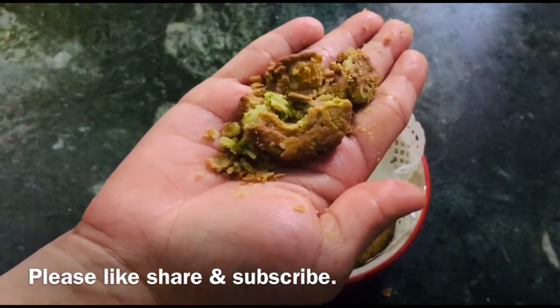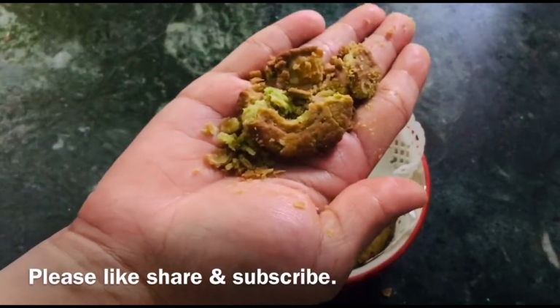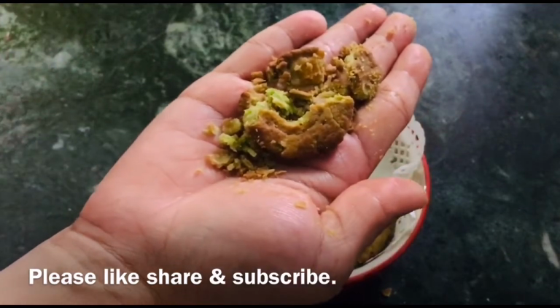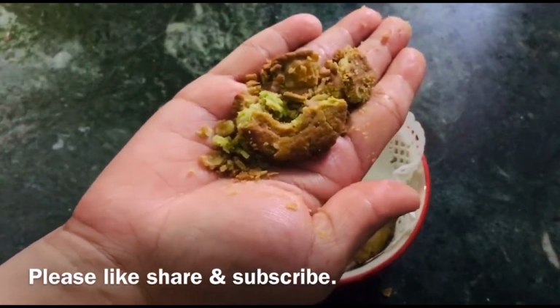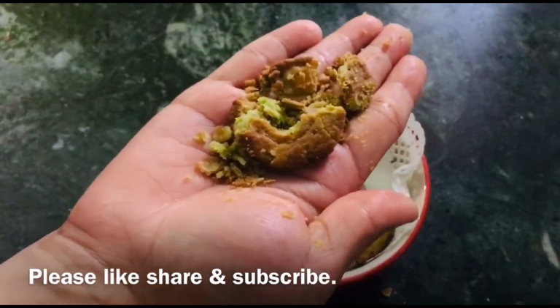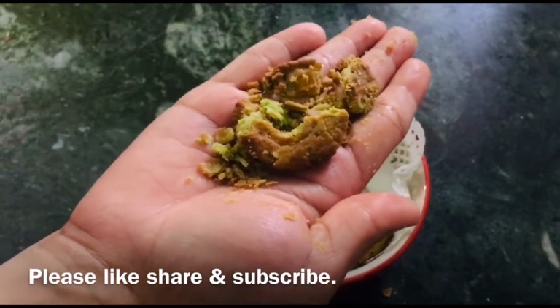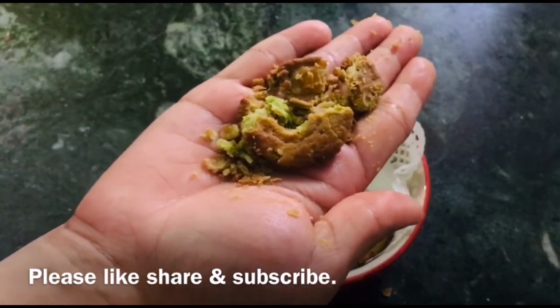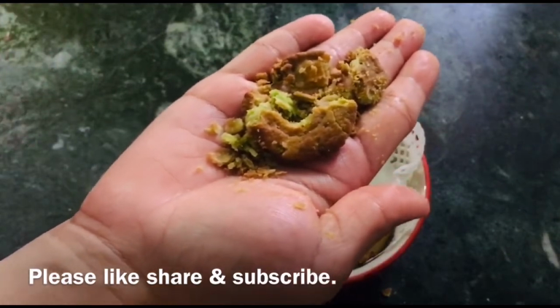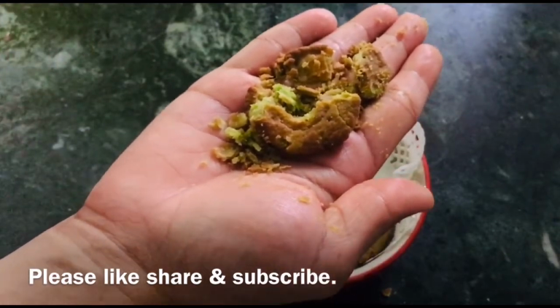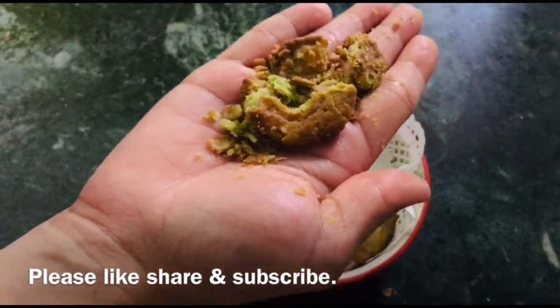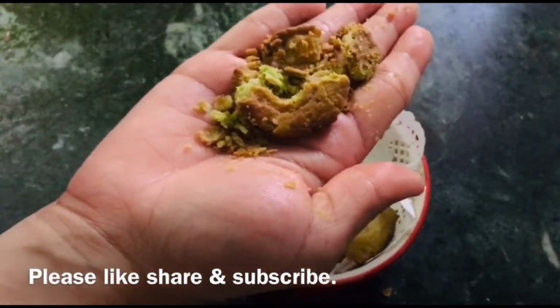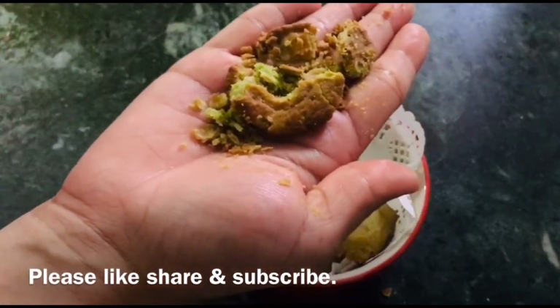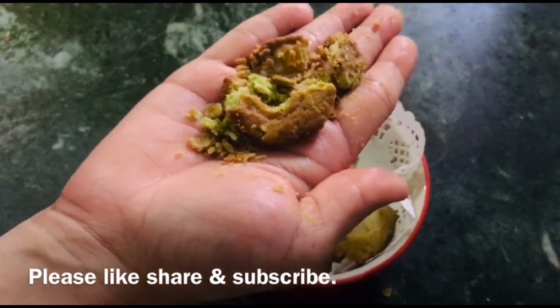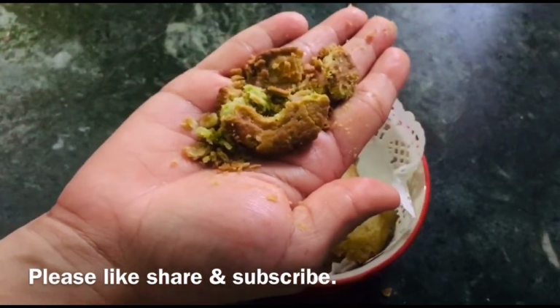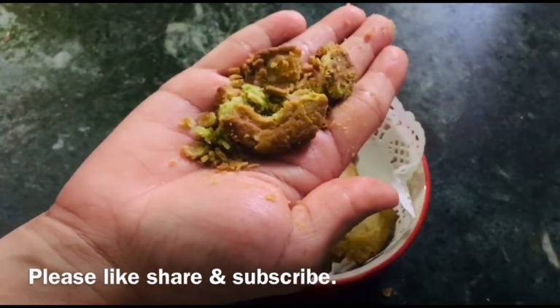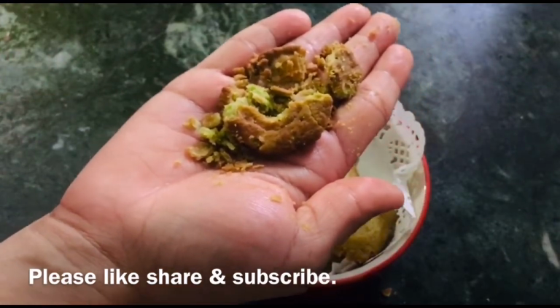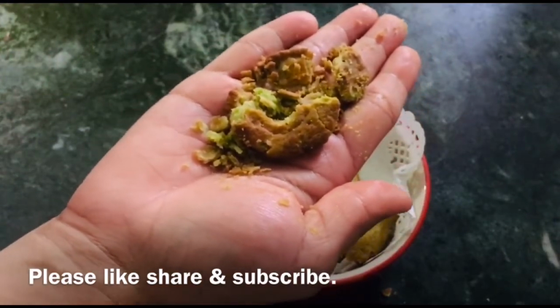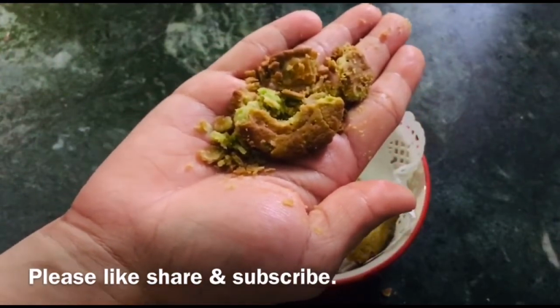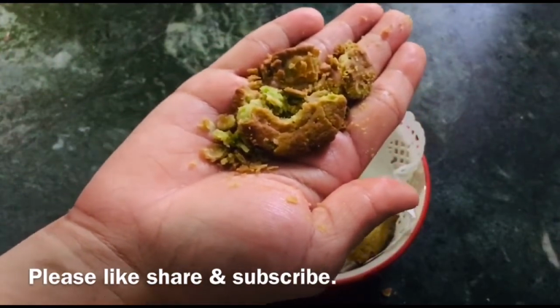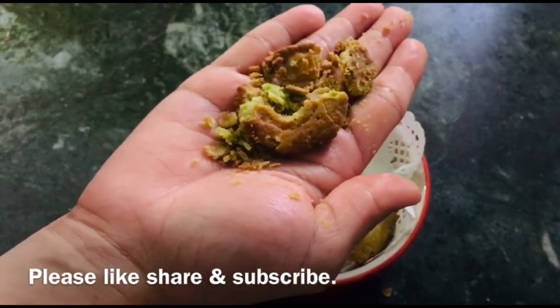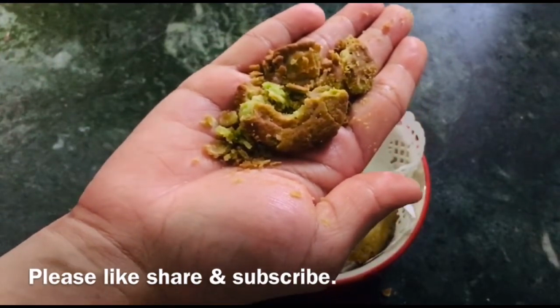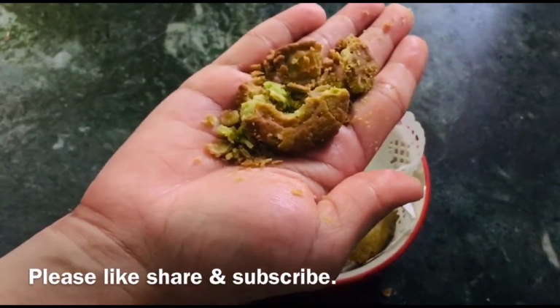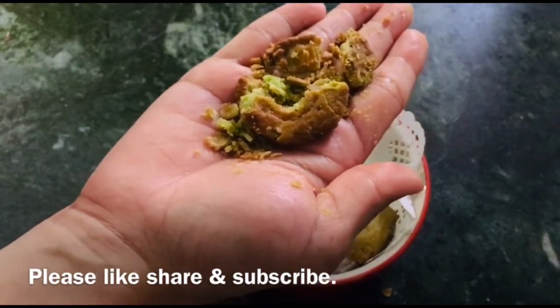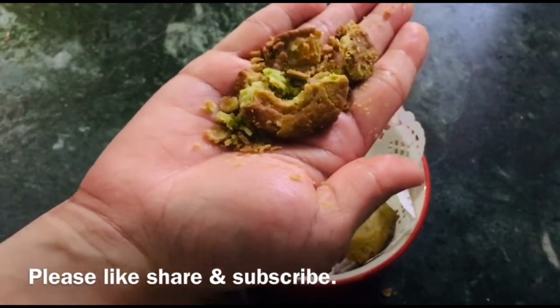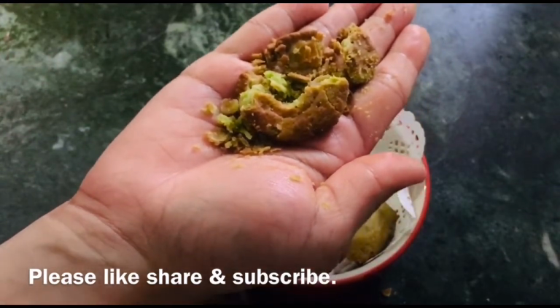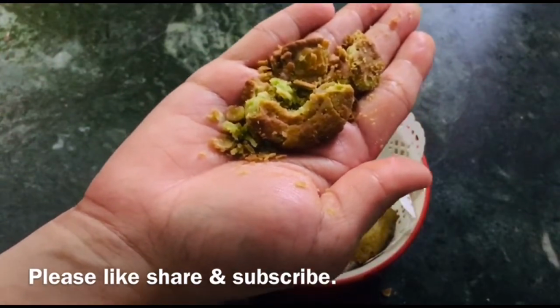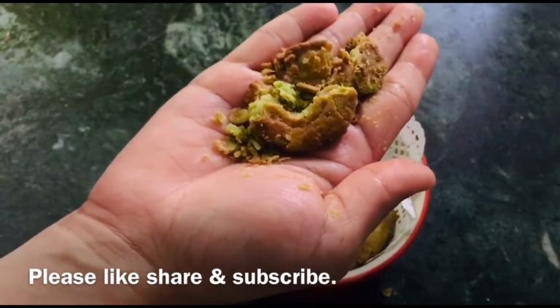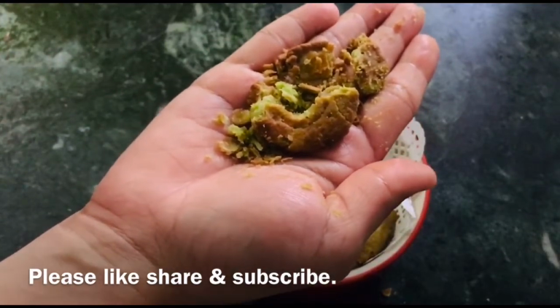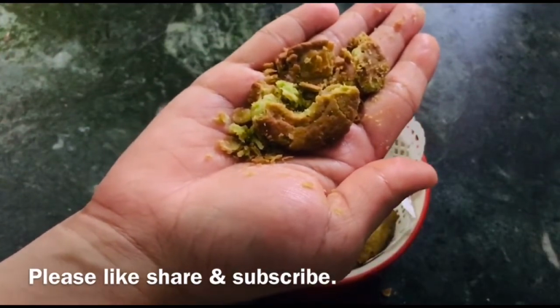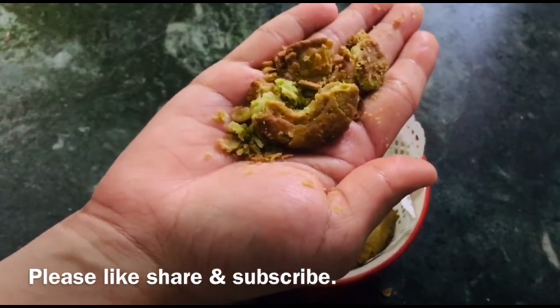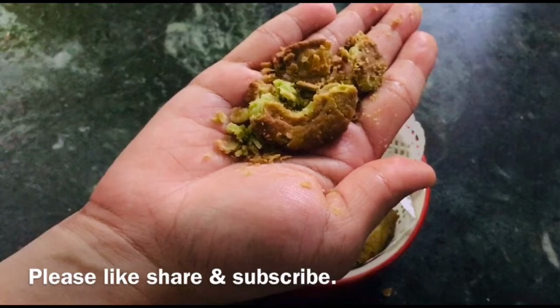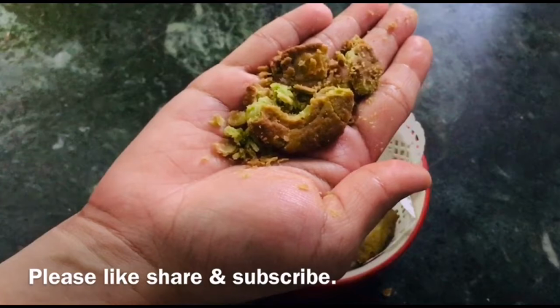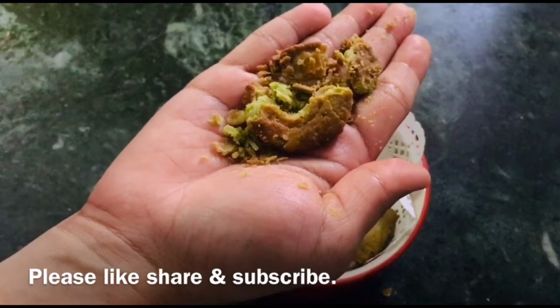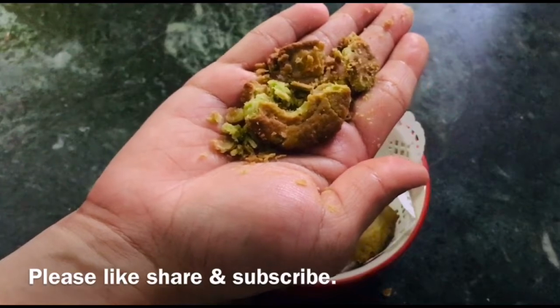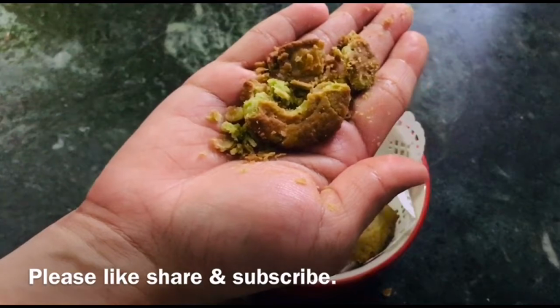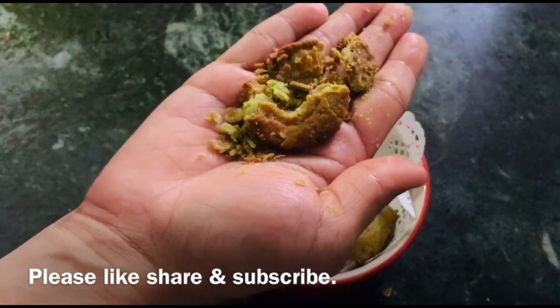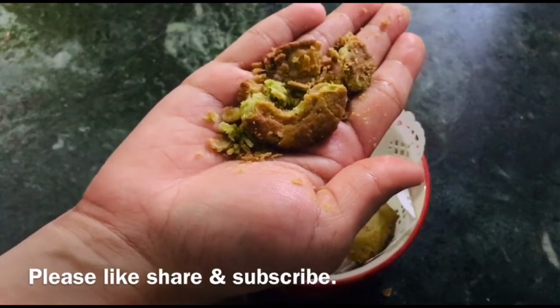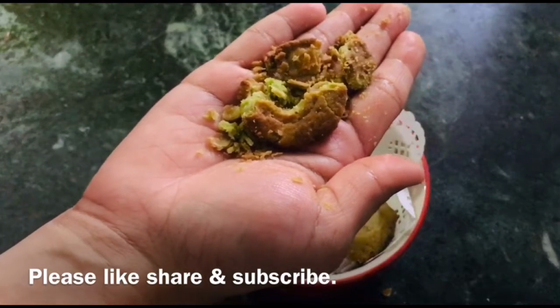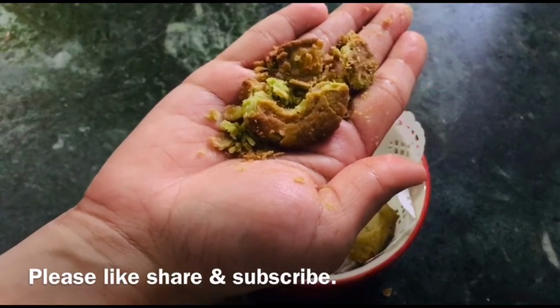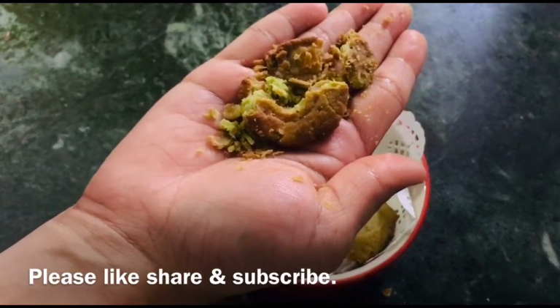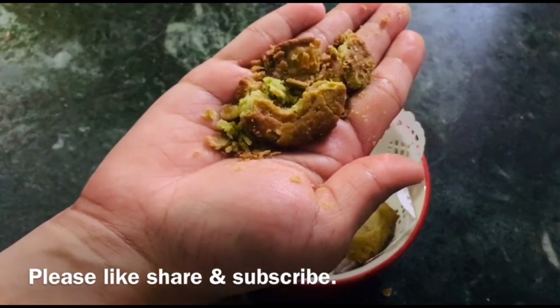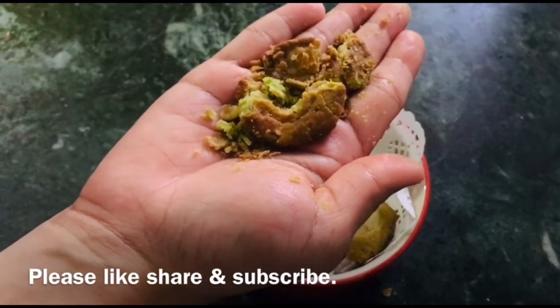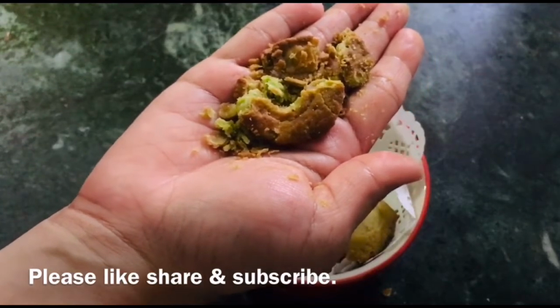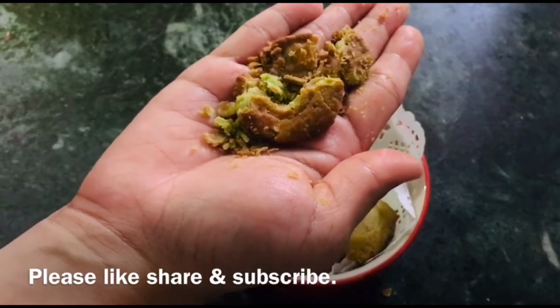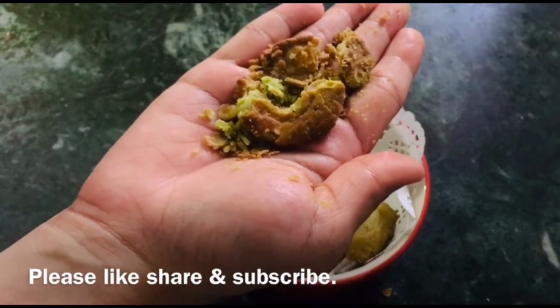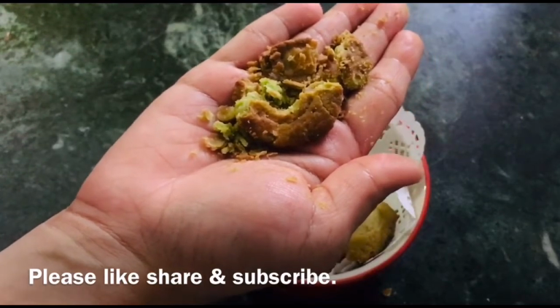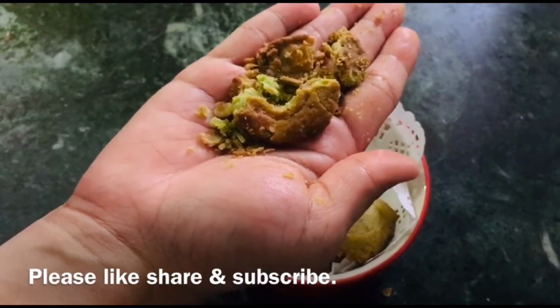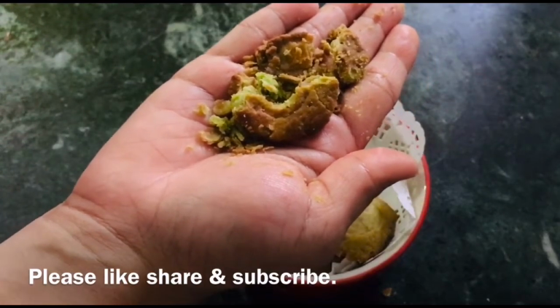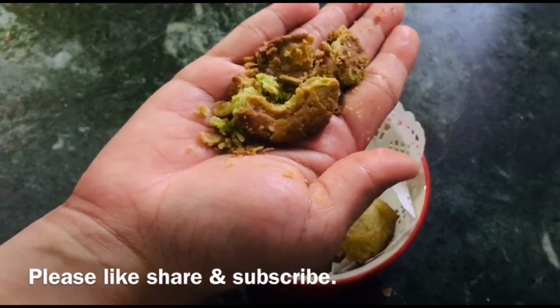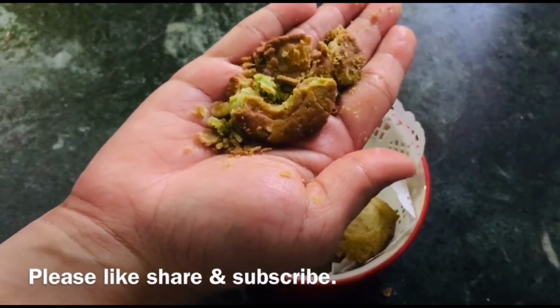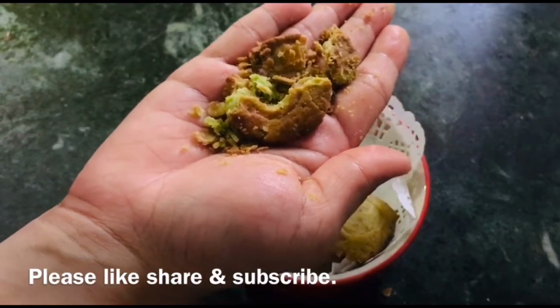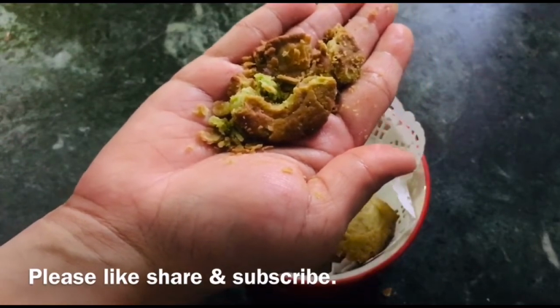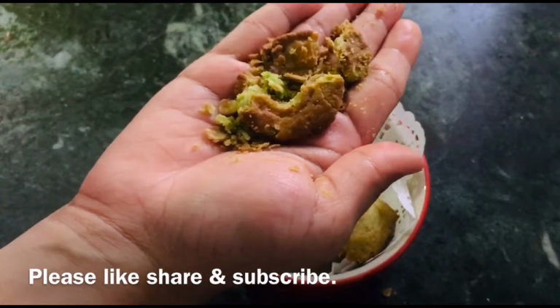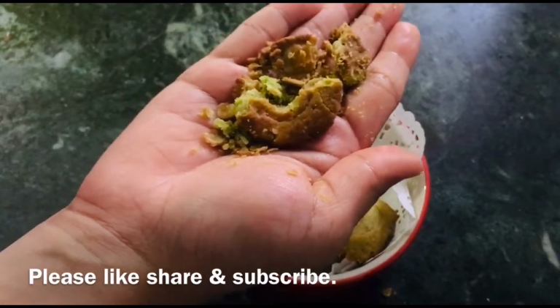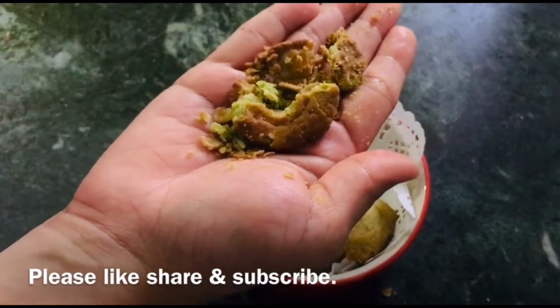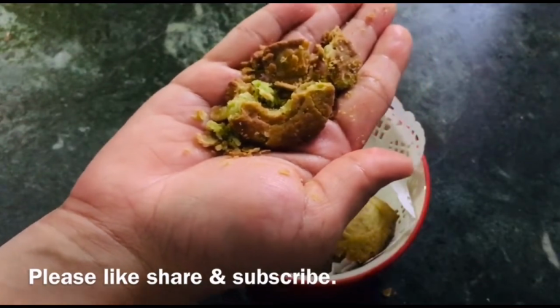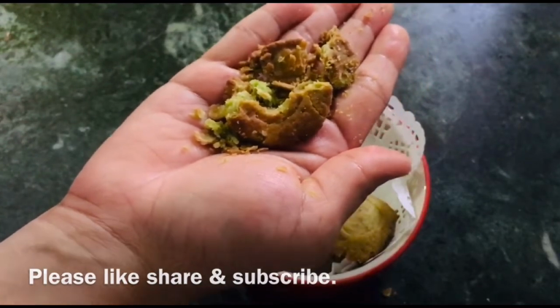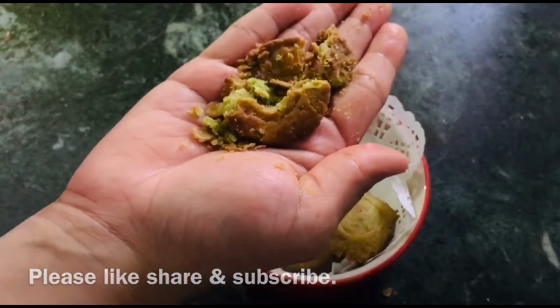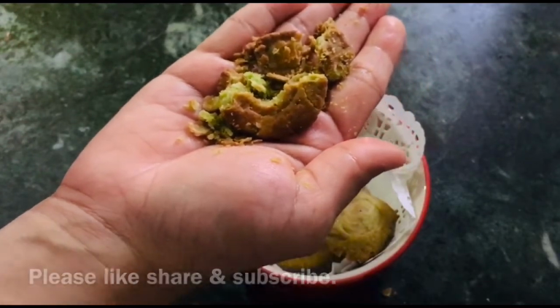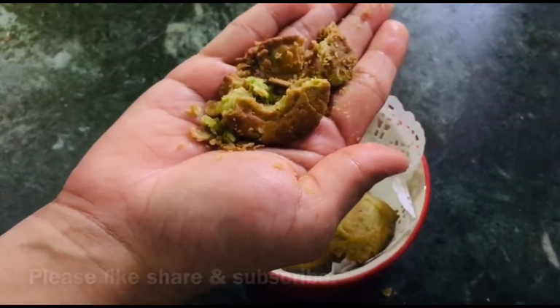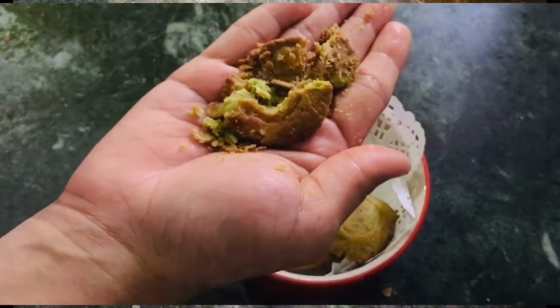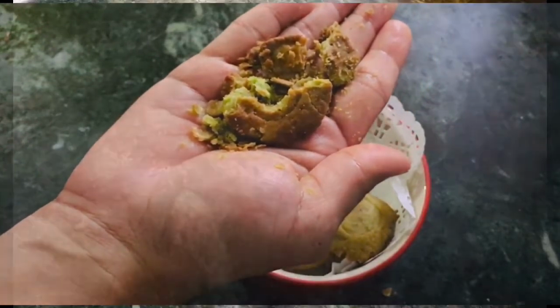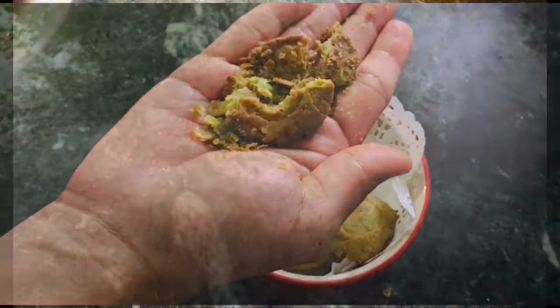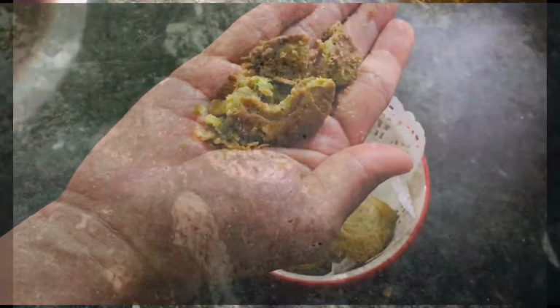If you like this recipe, please like, share, and subscribe. Let's start the video.